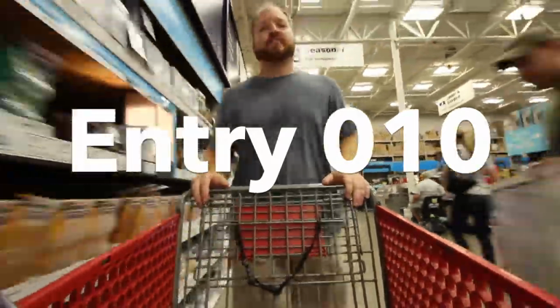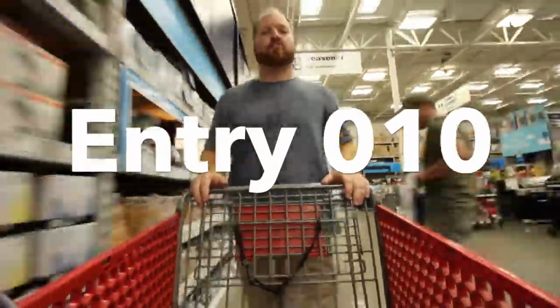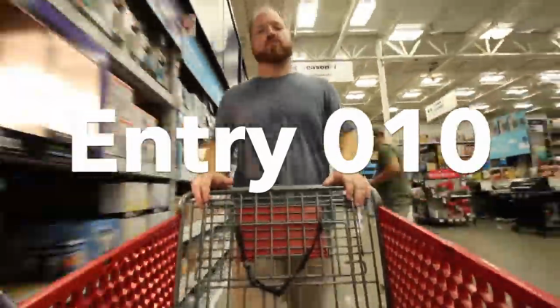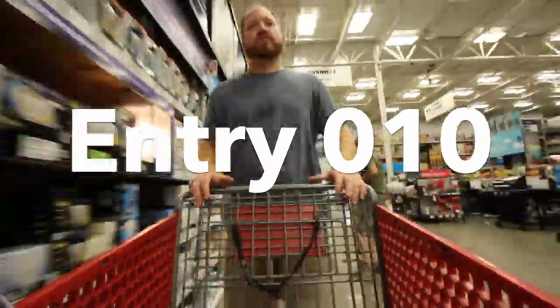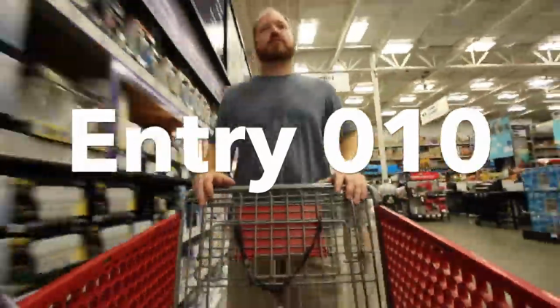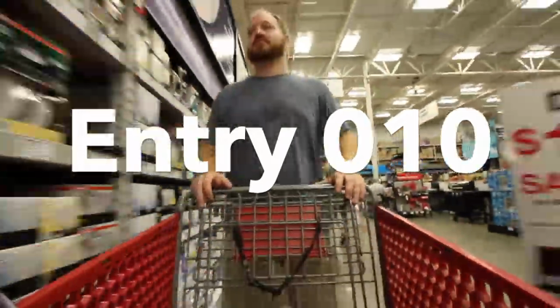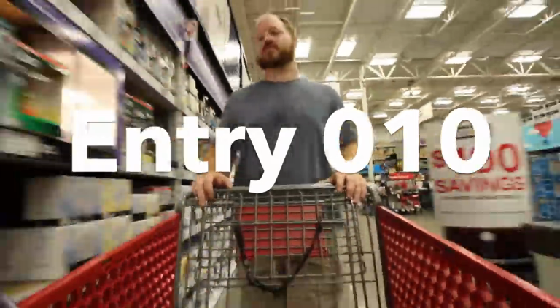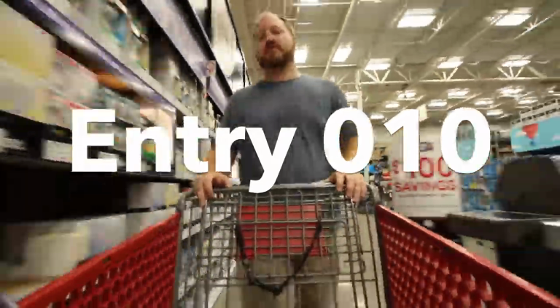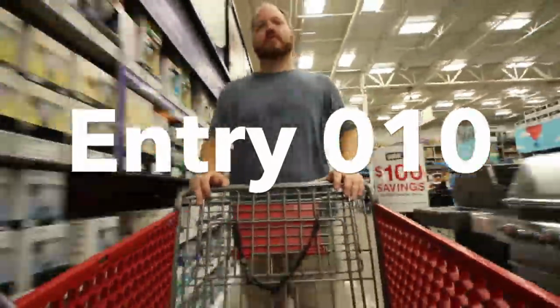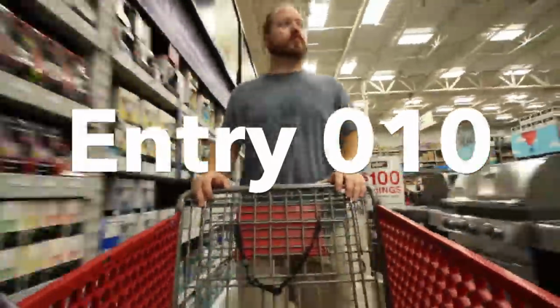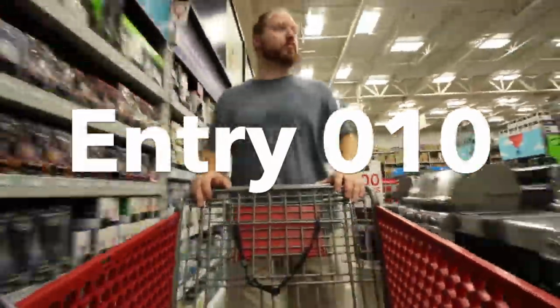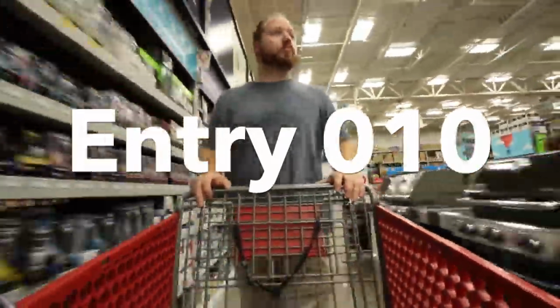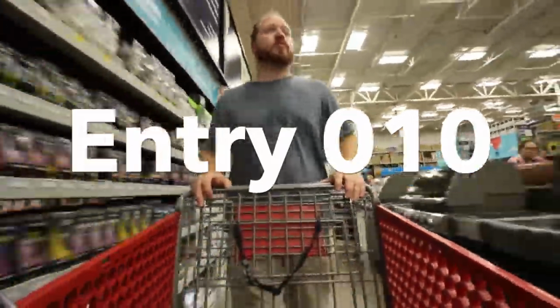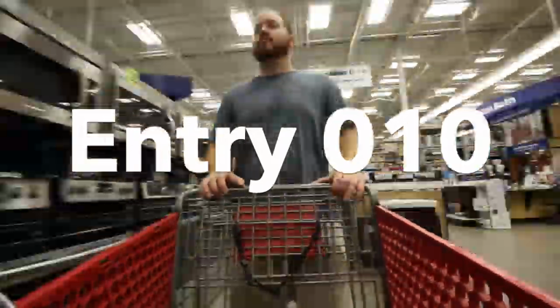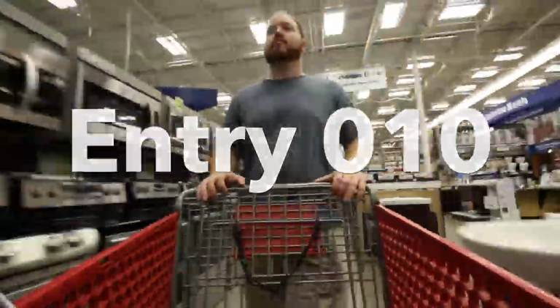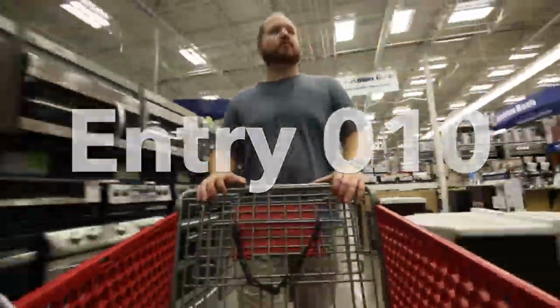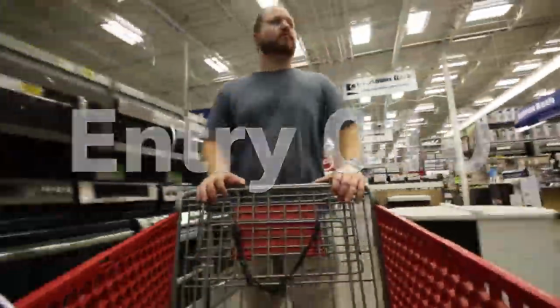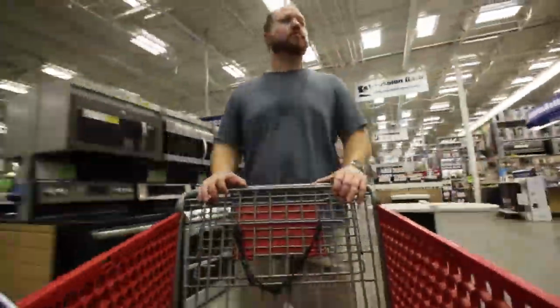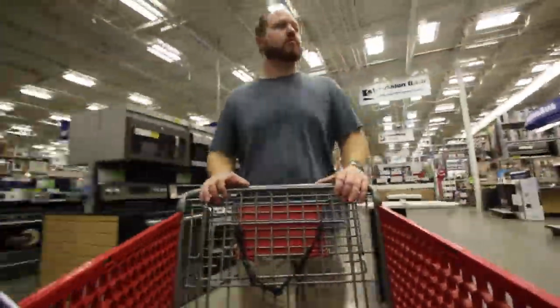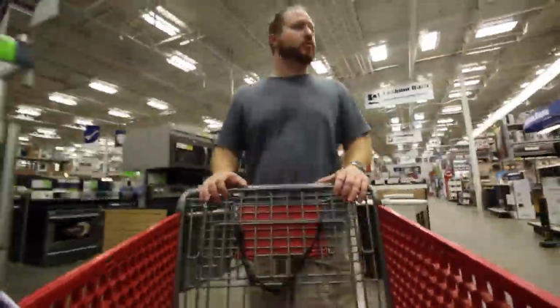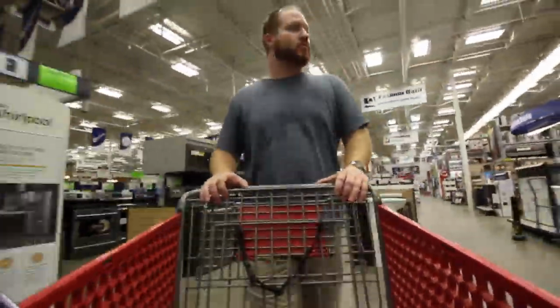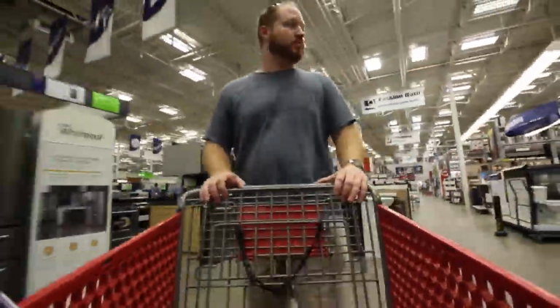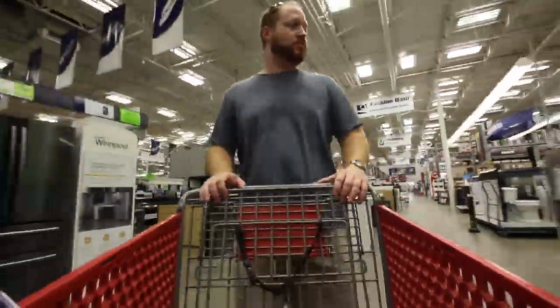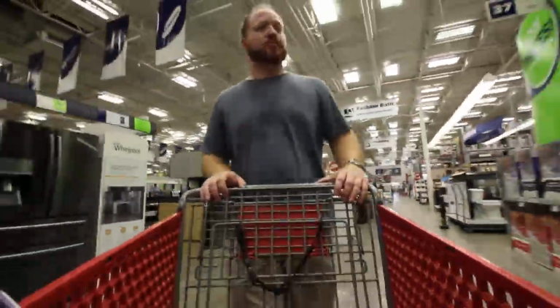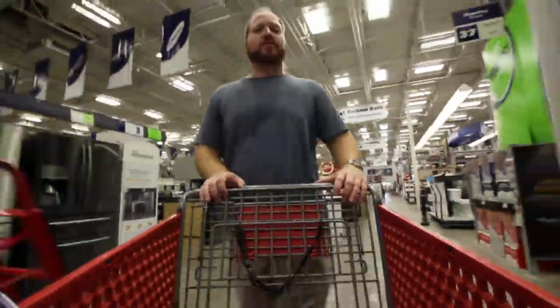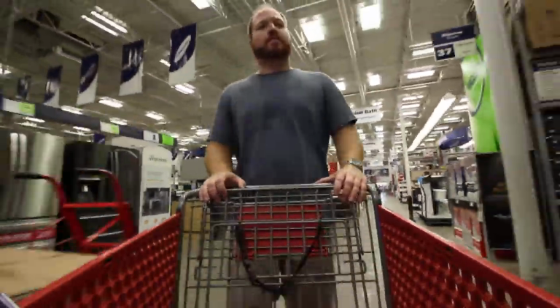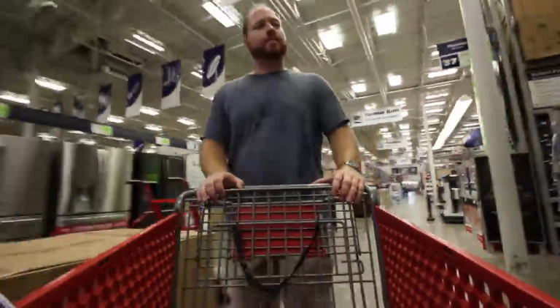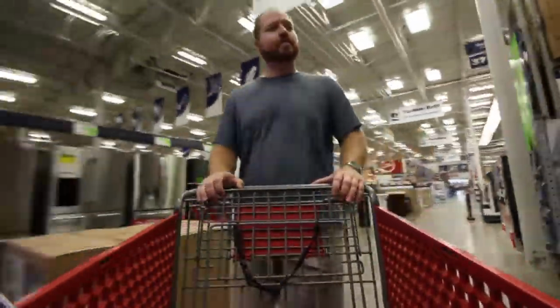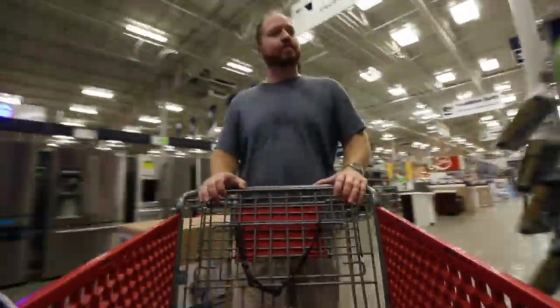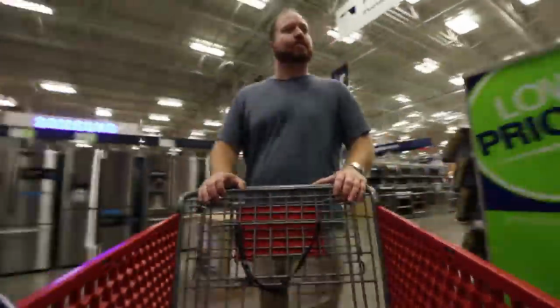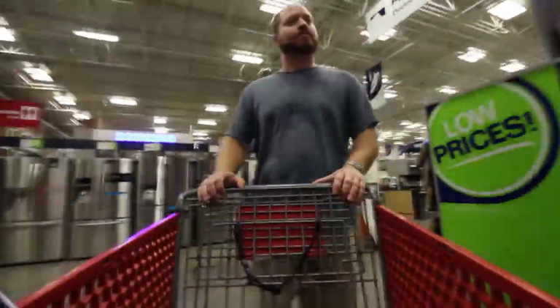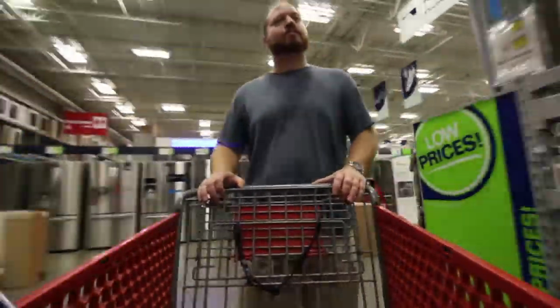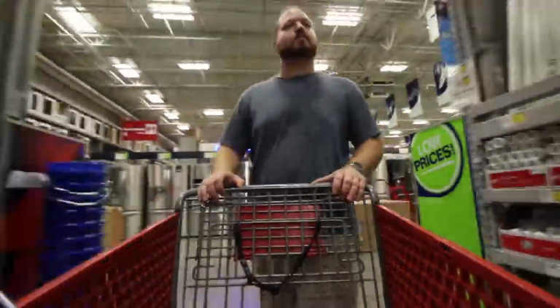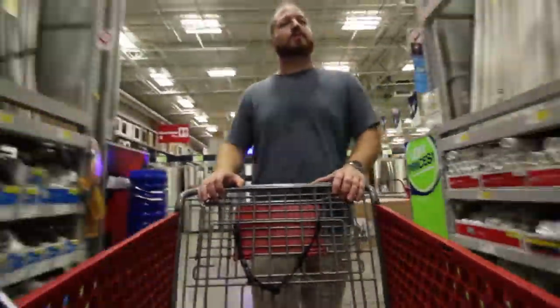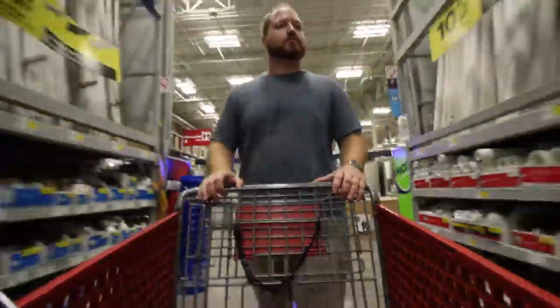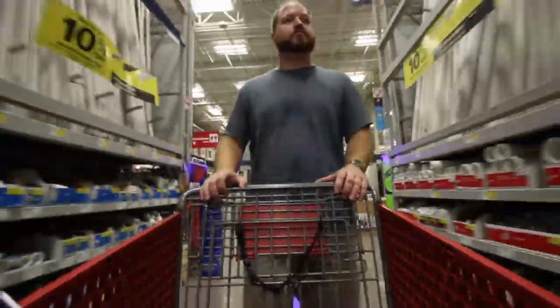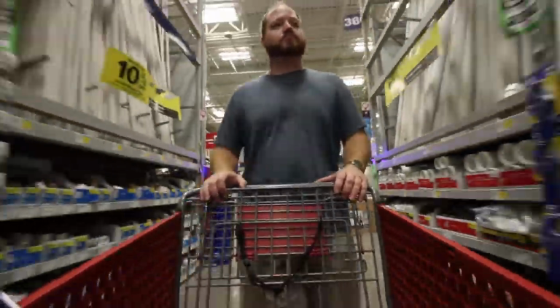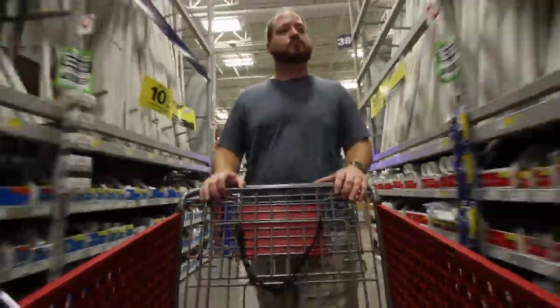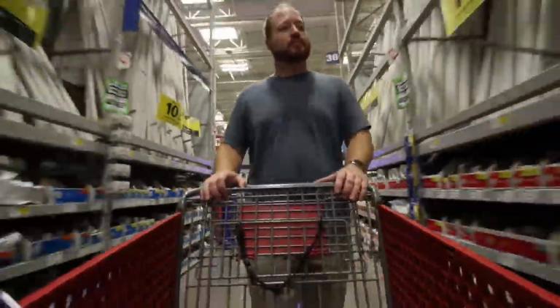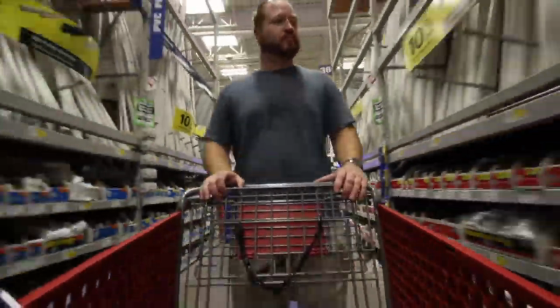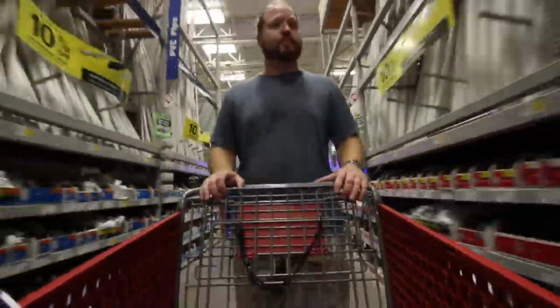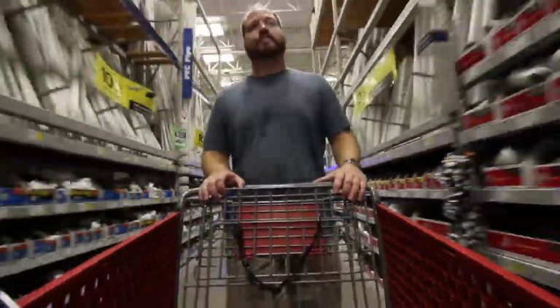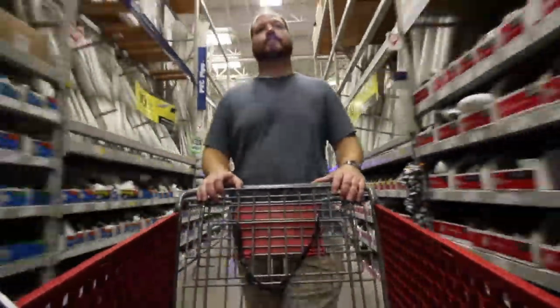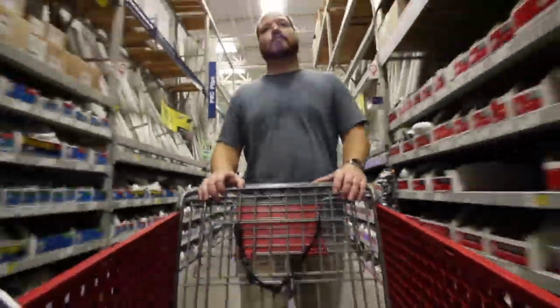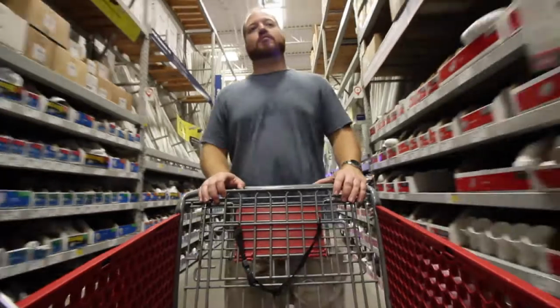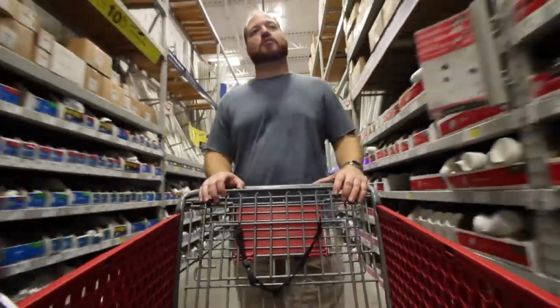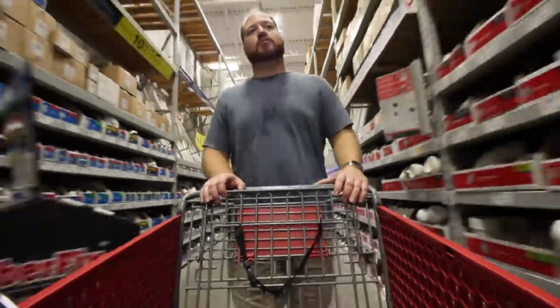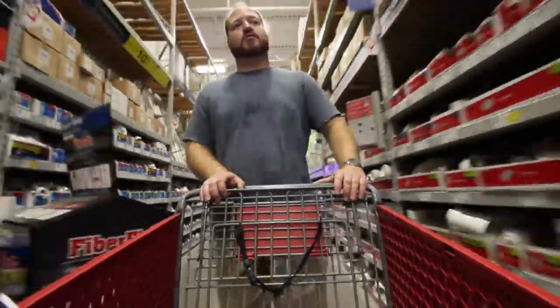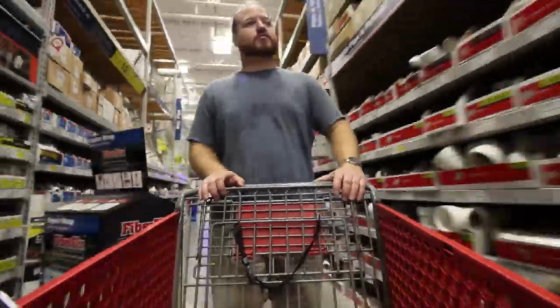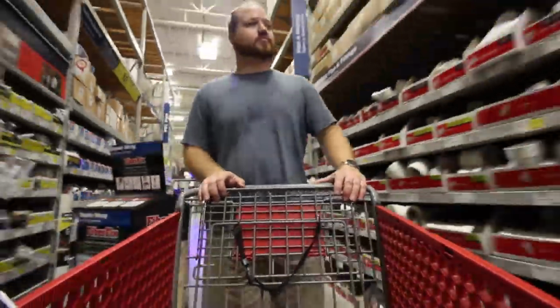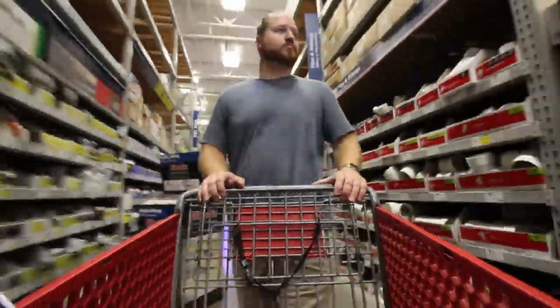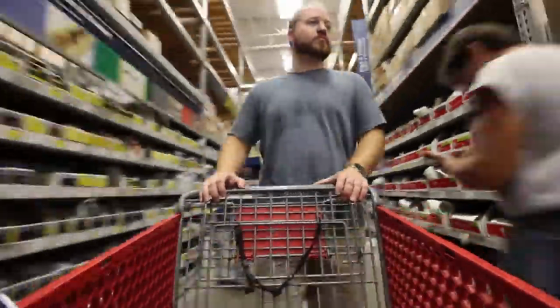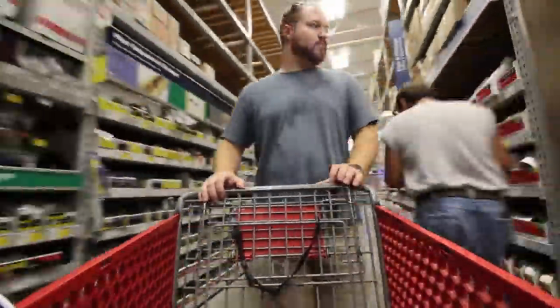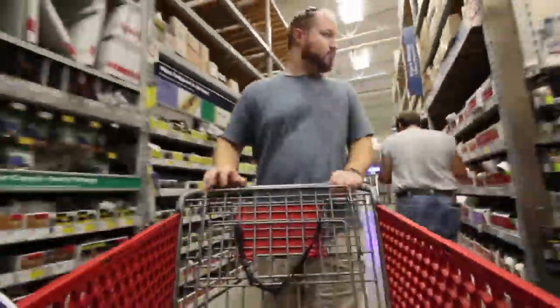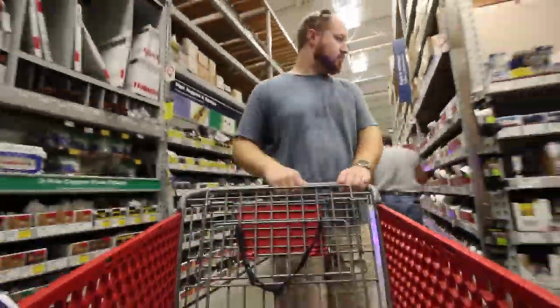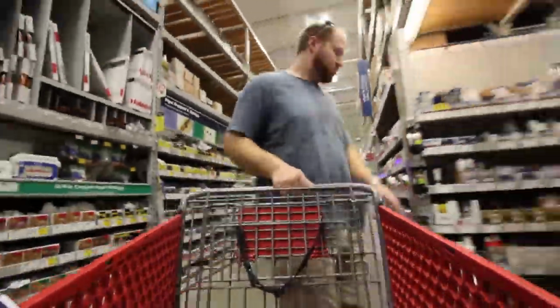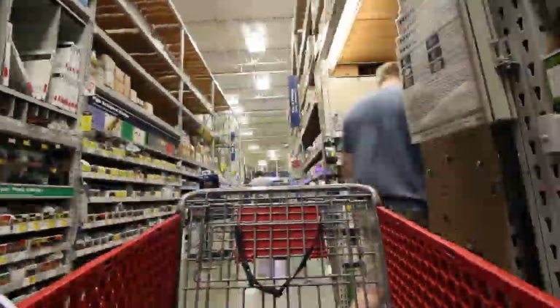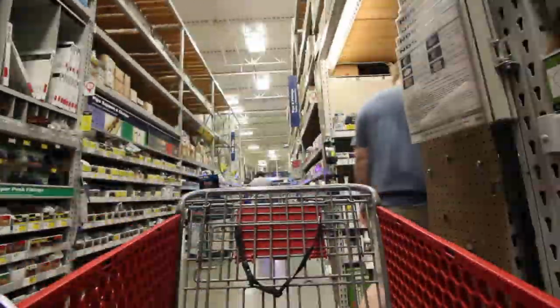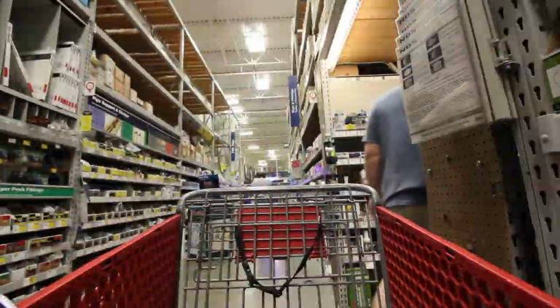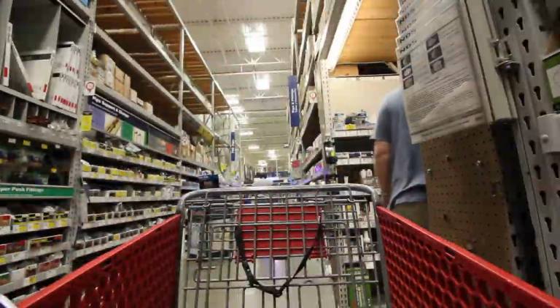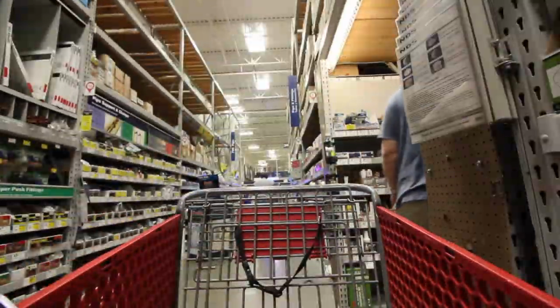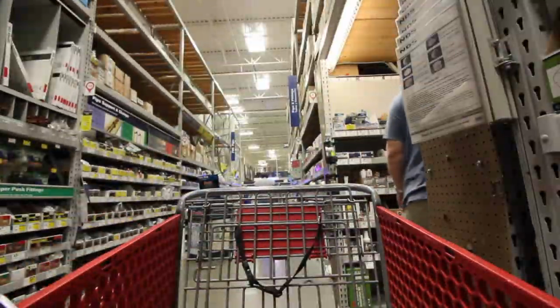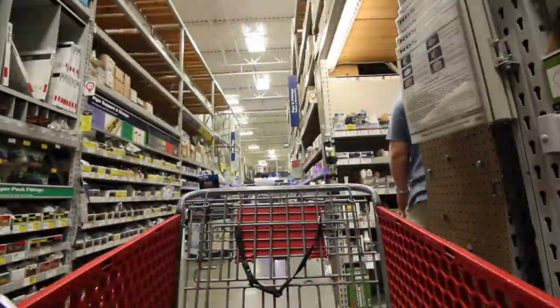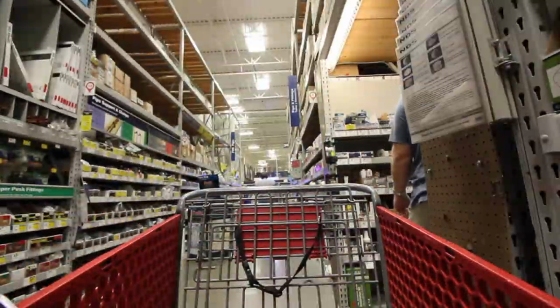Need to make a quick stop at Lowe's and pick up a couple items before we reach our final destination.